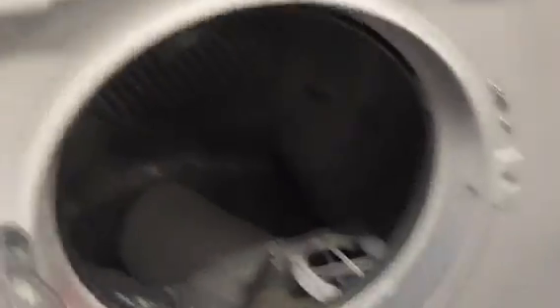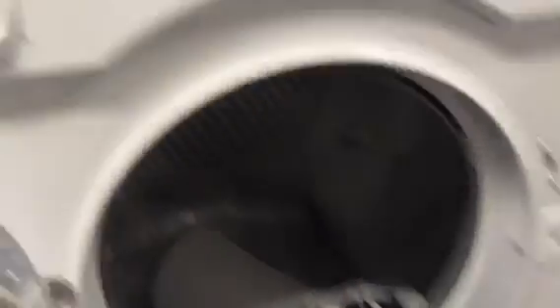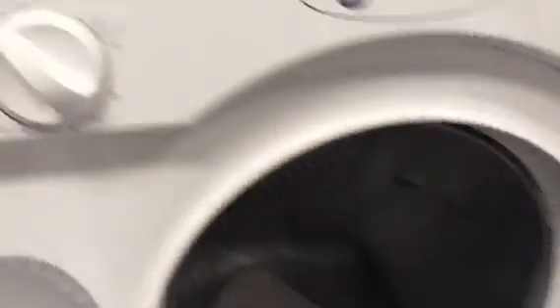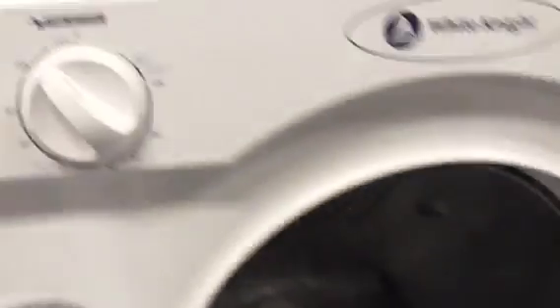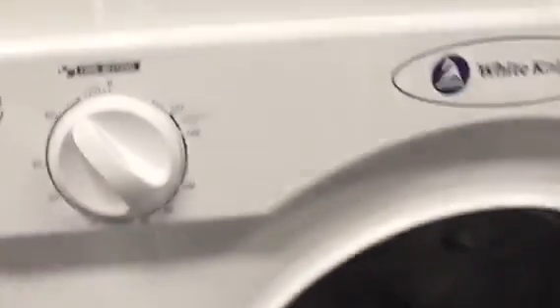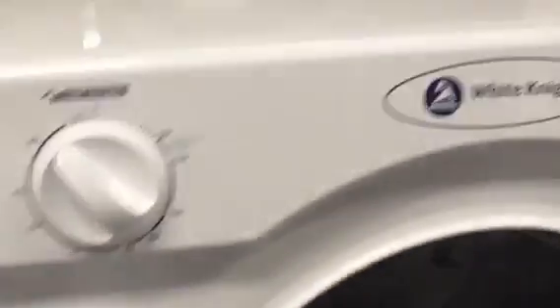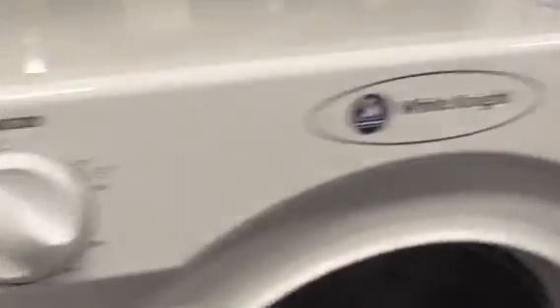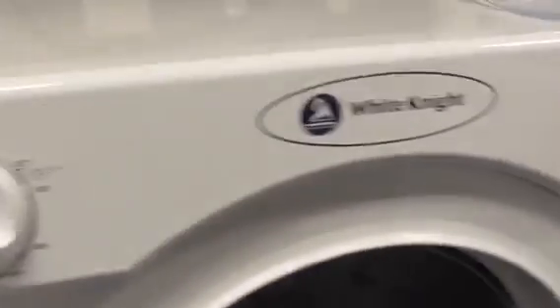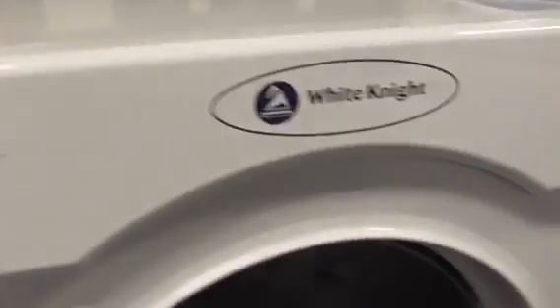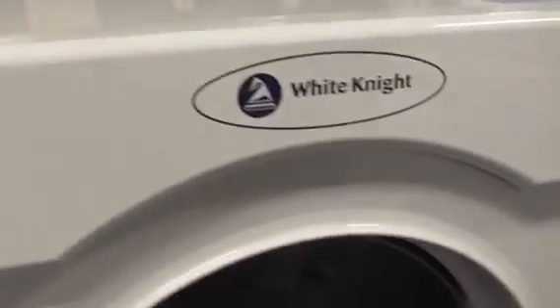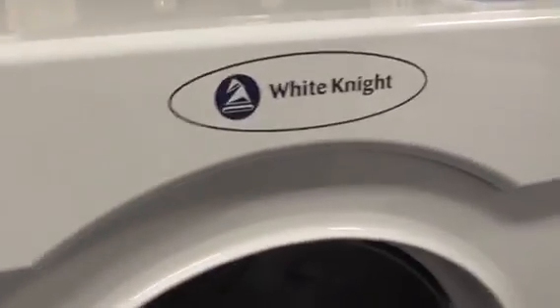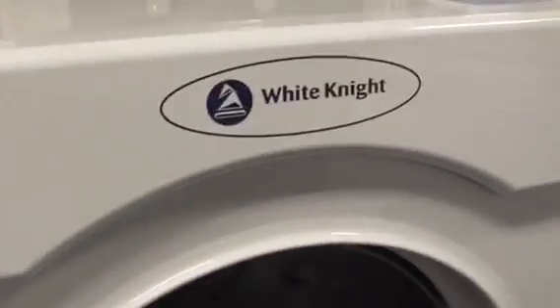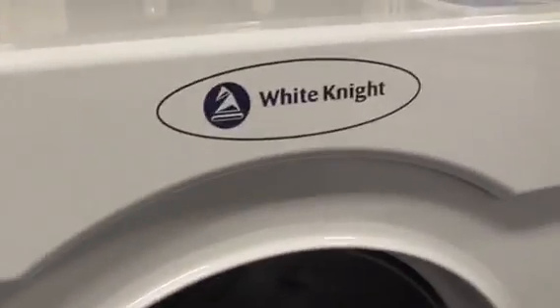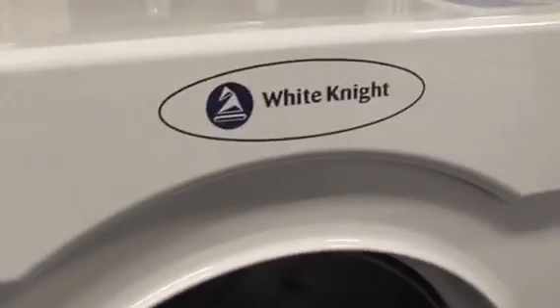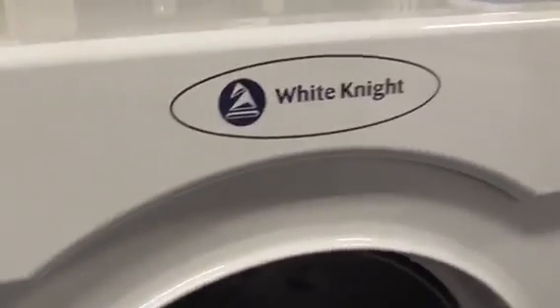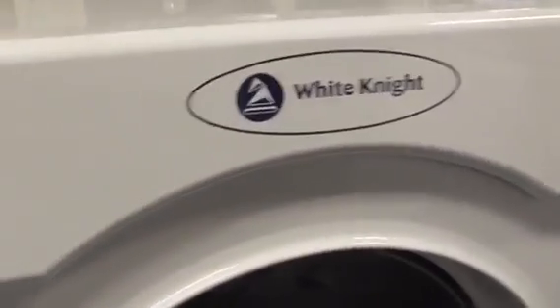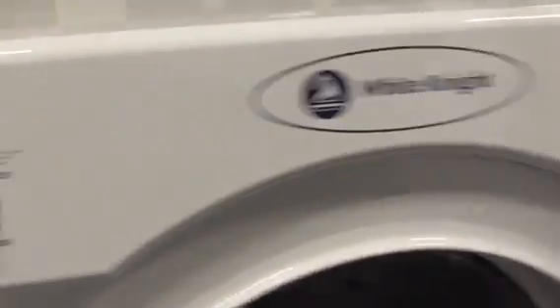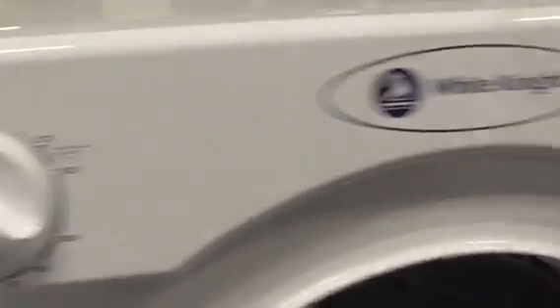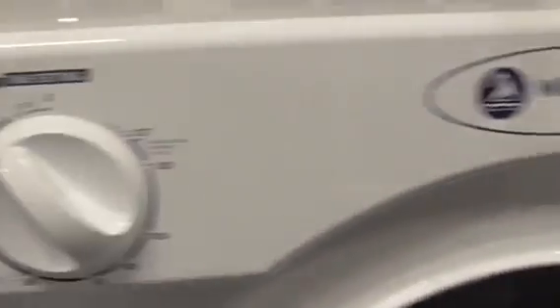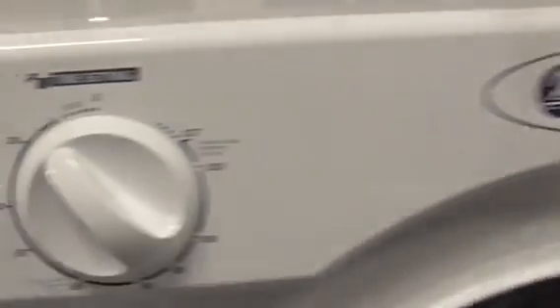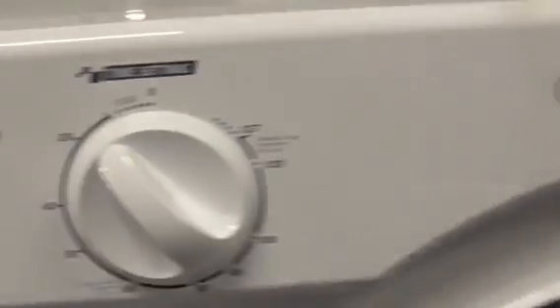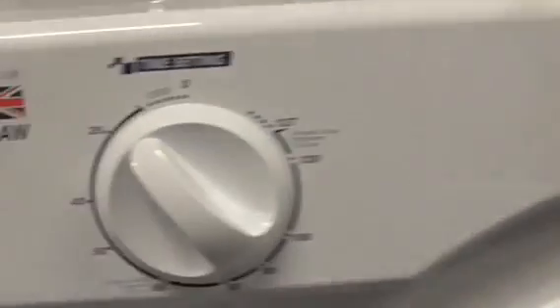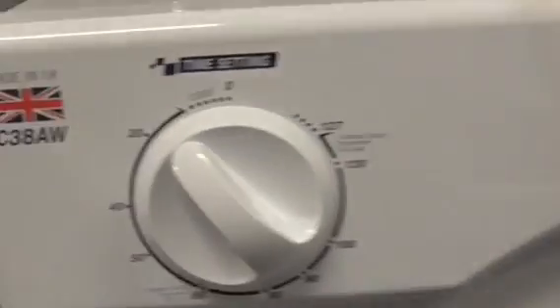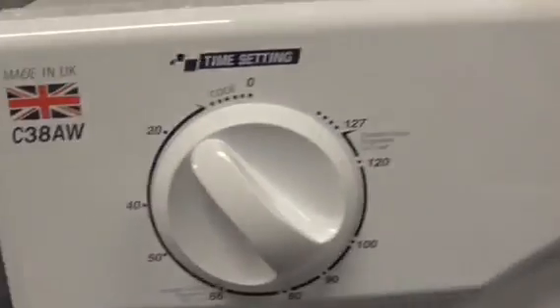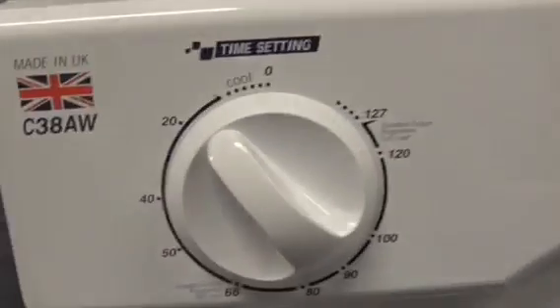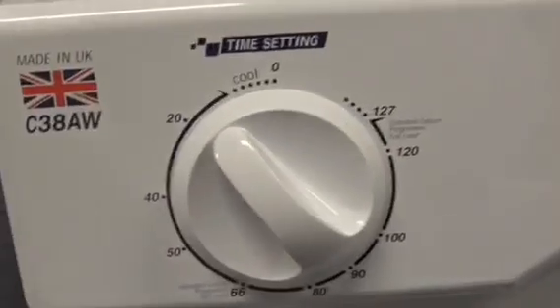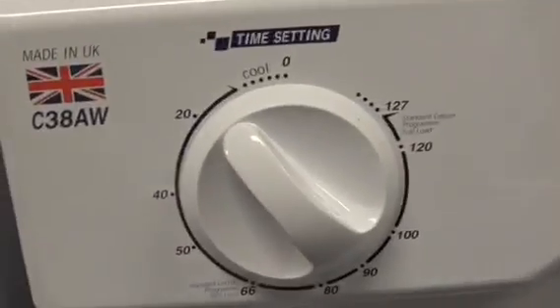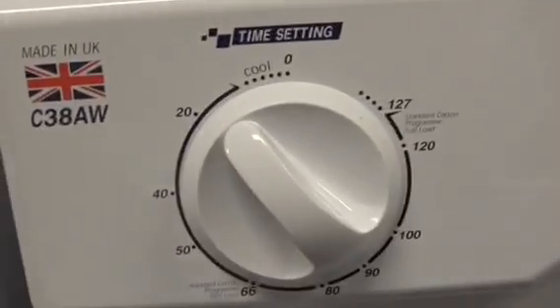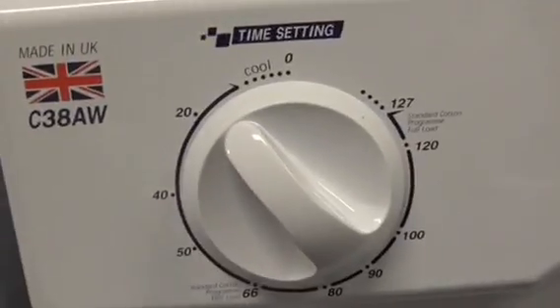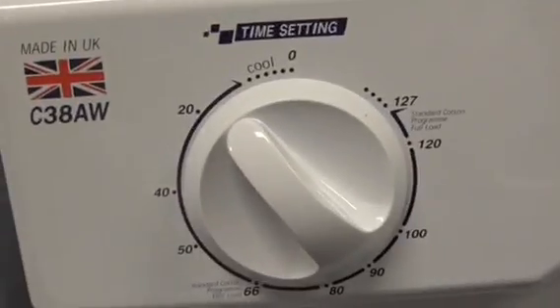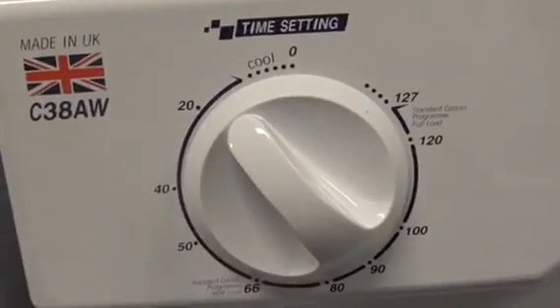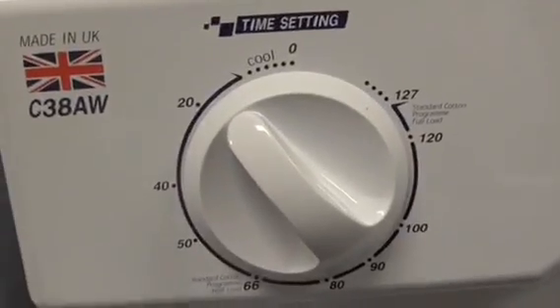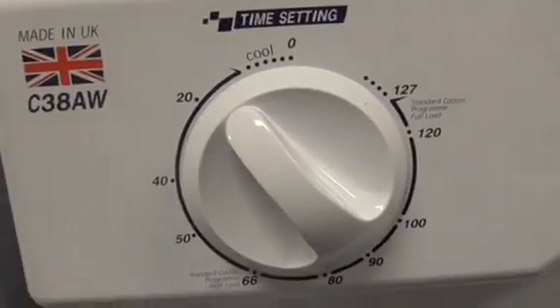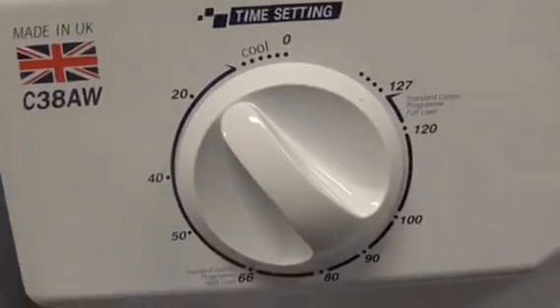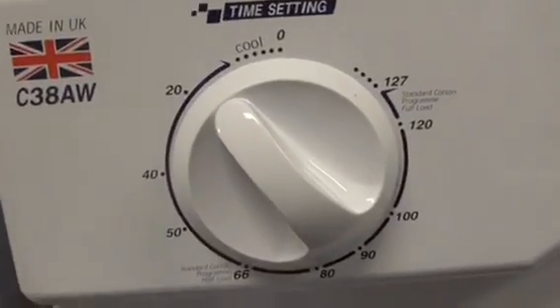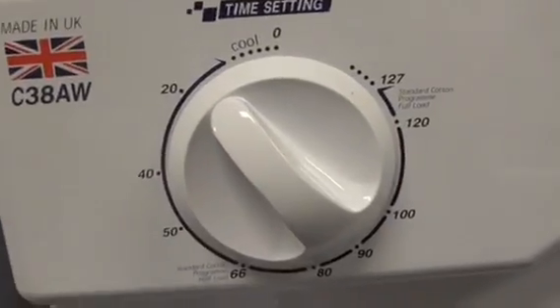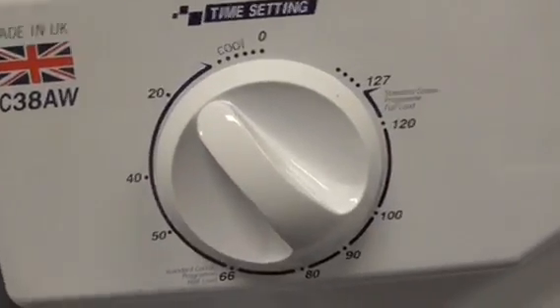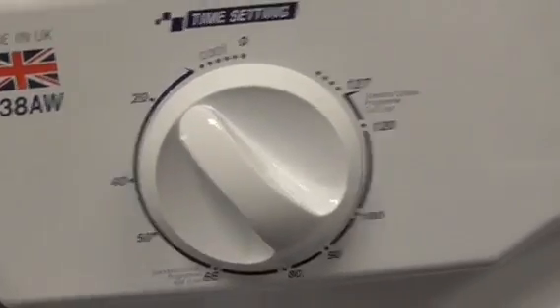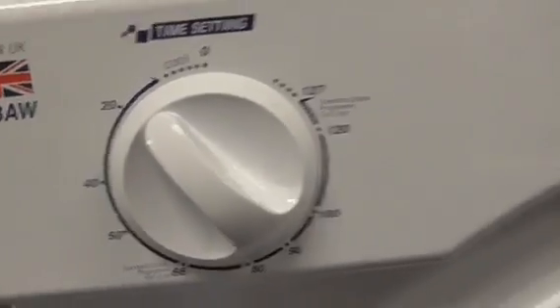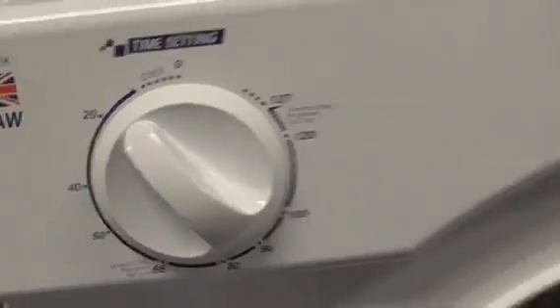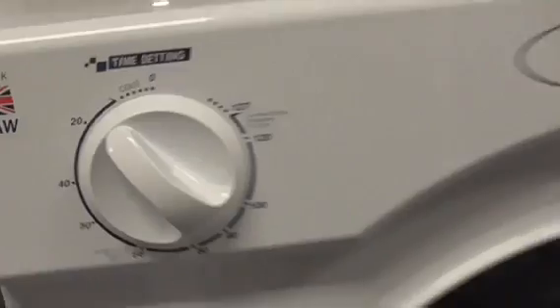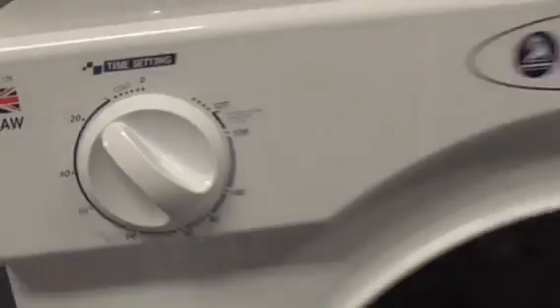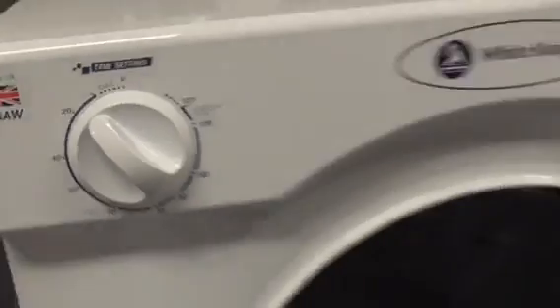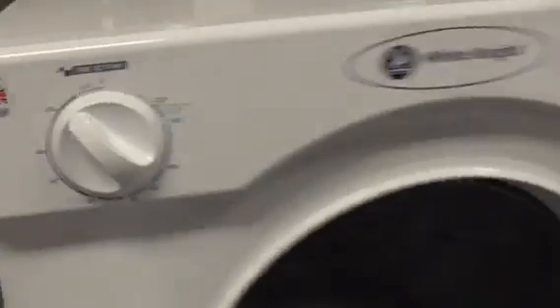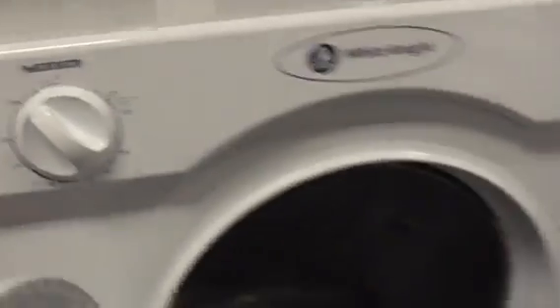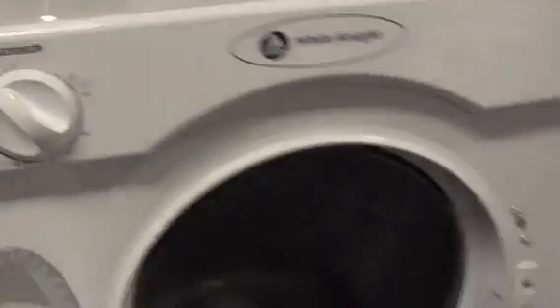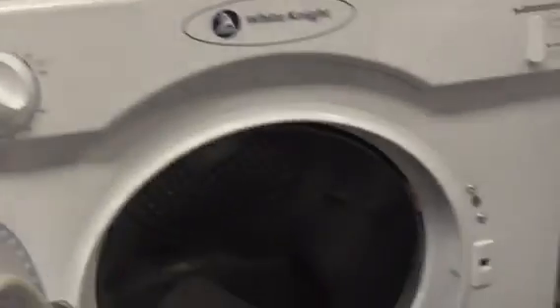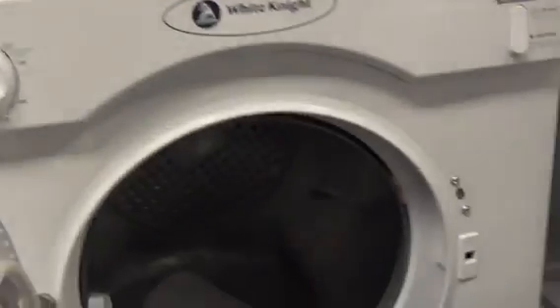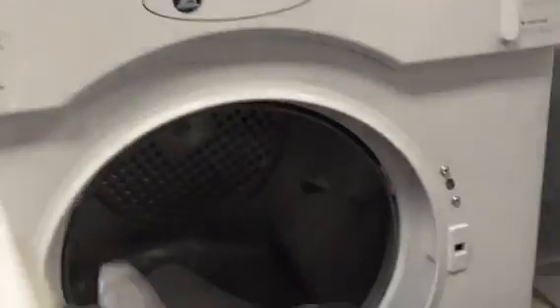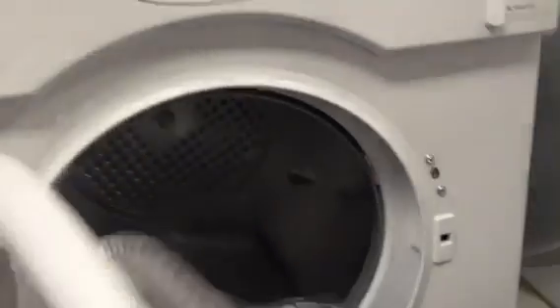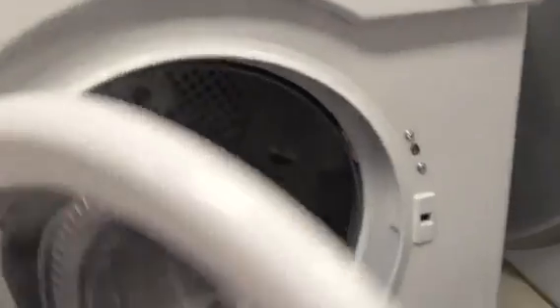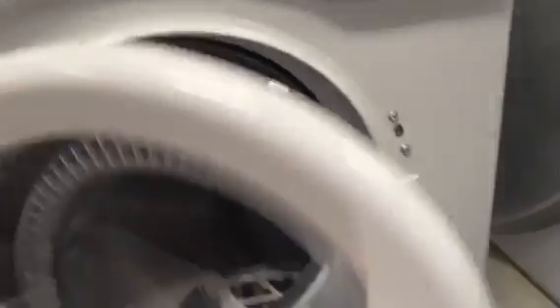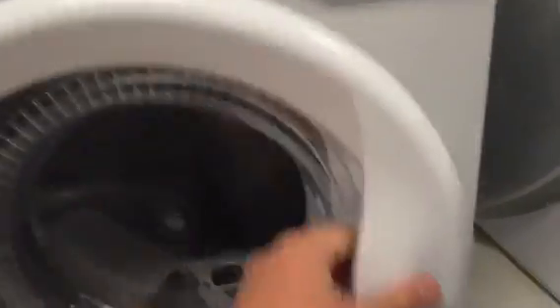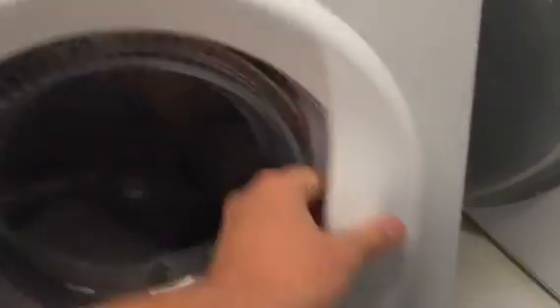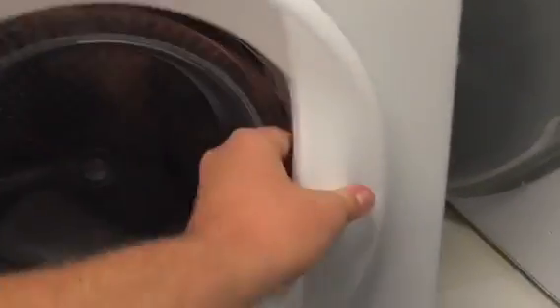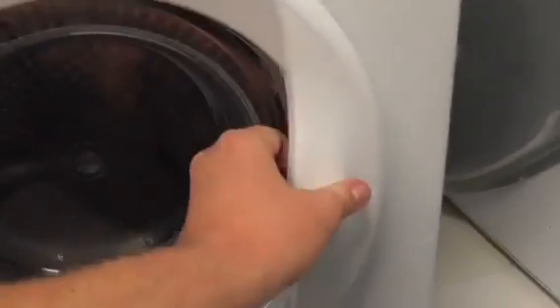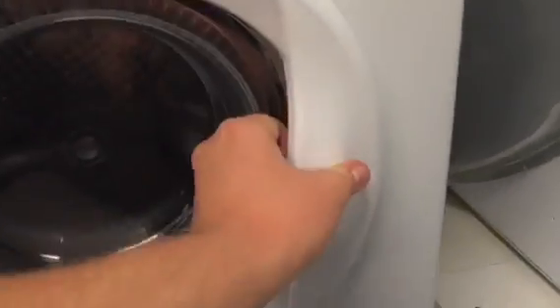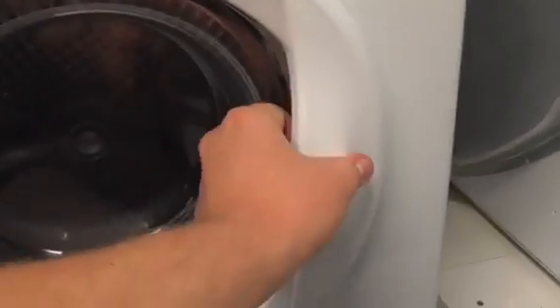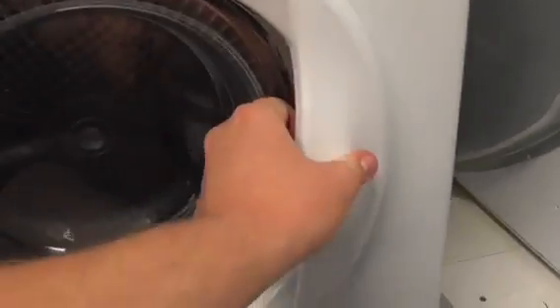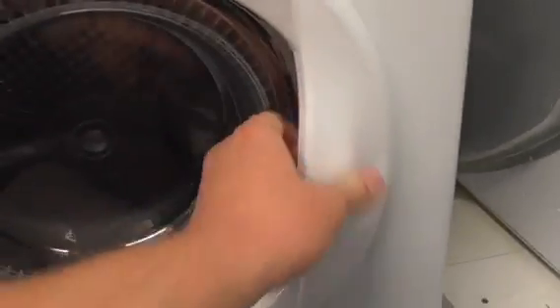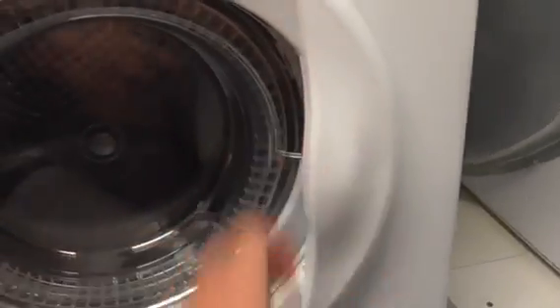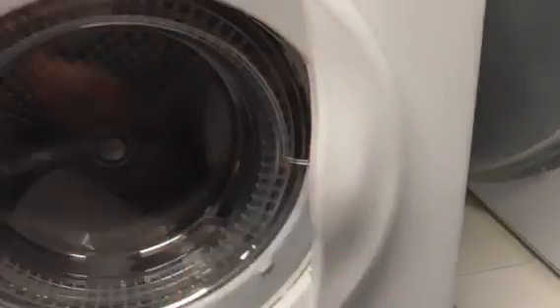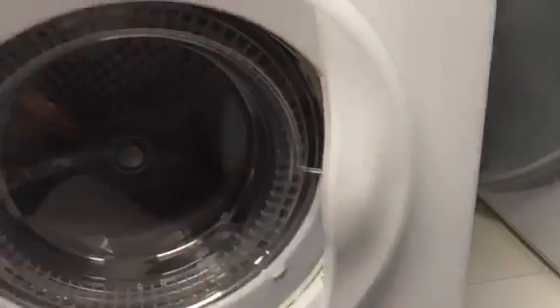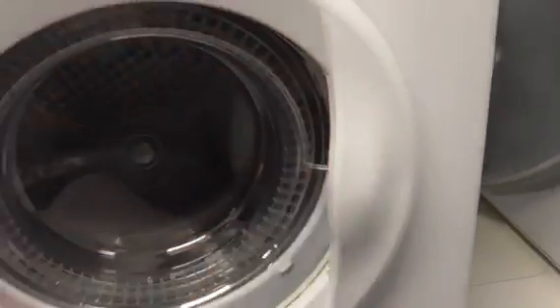We've also got a White Knight C38AW 3.5kg compact dryer.